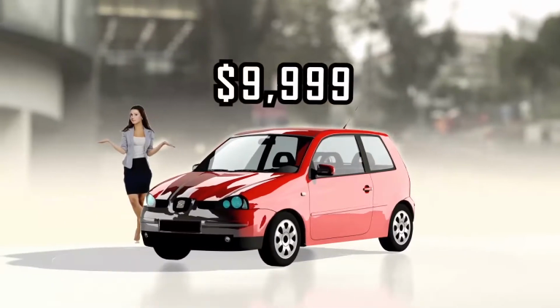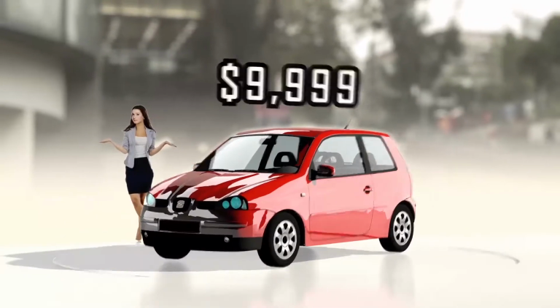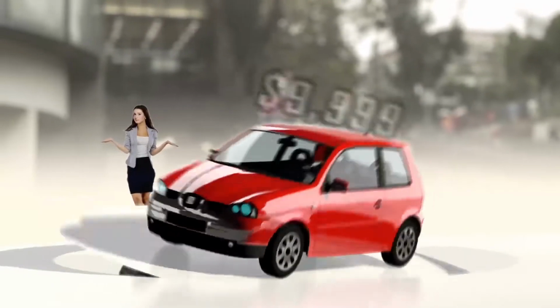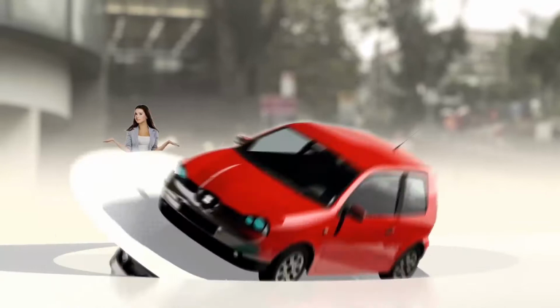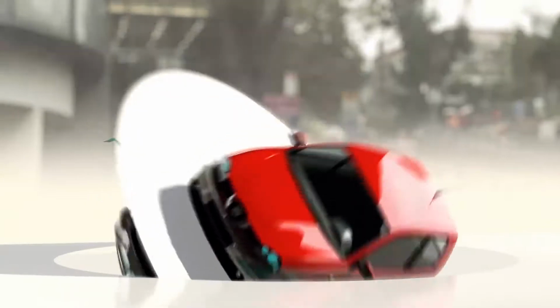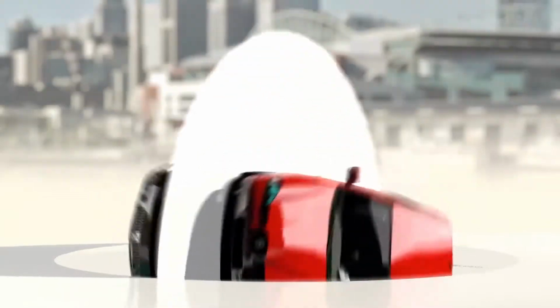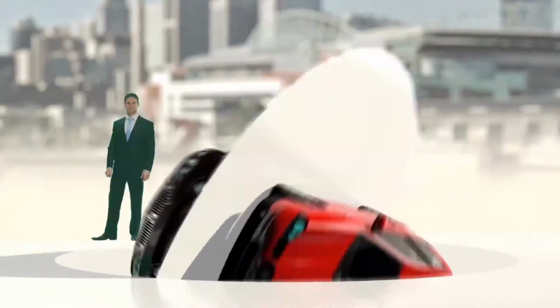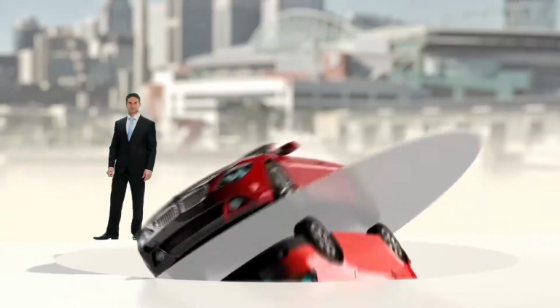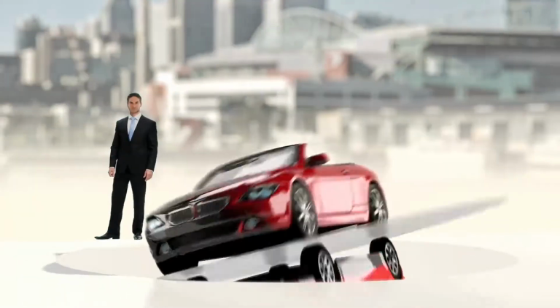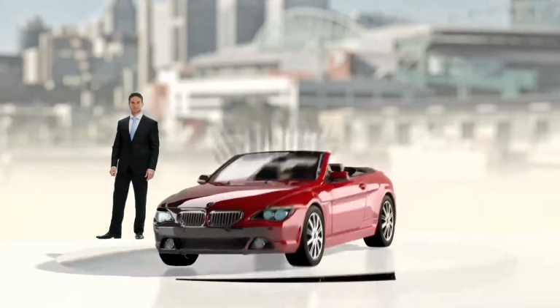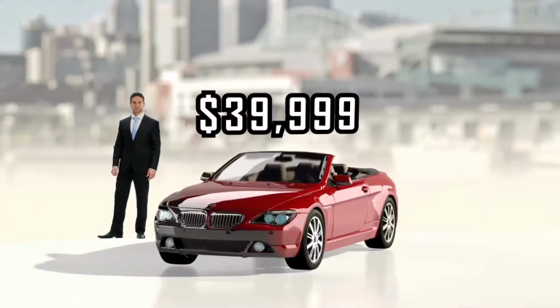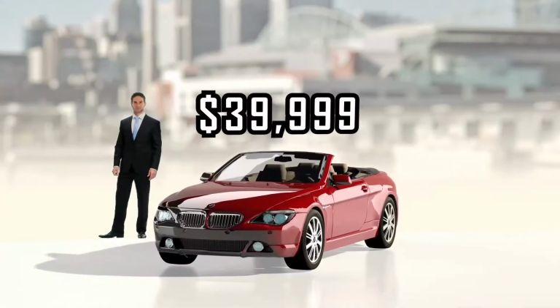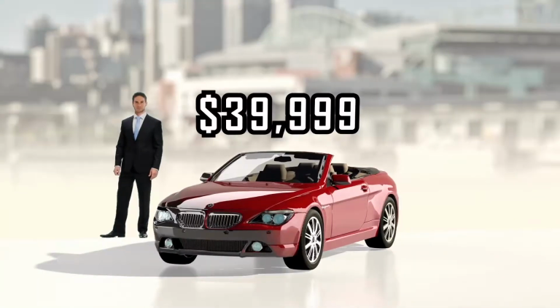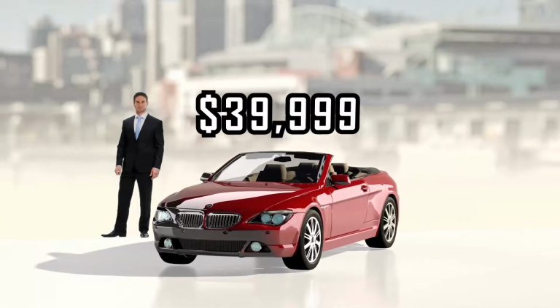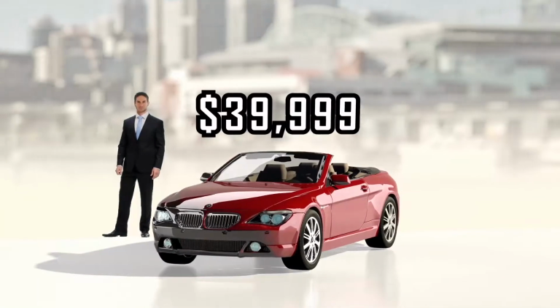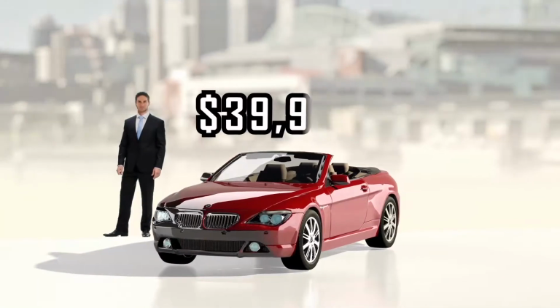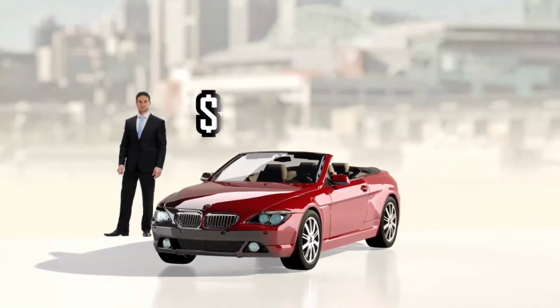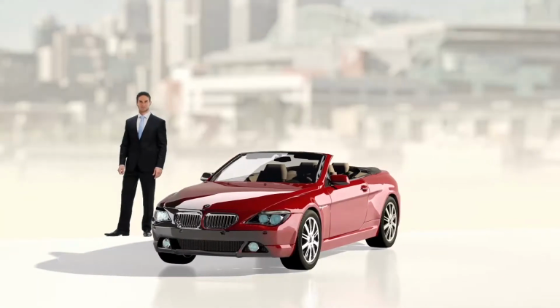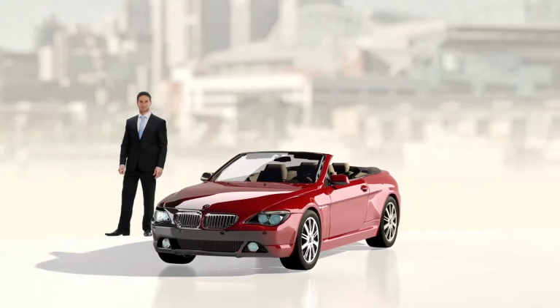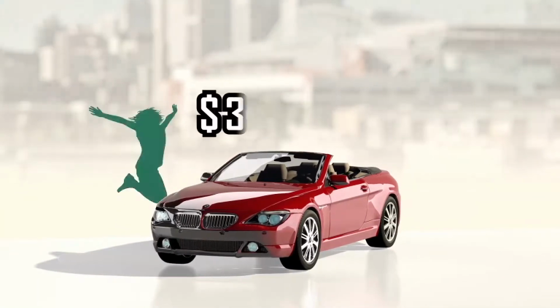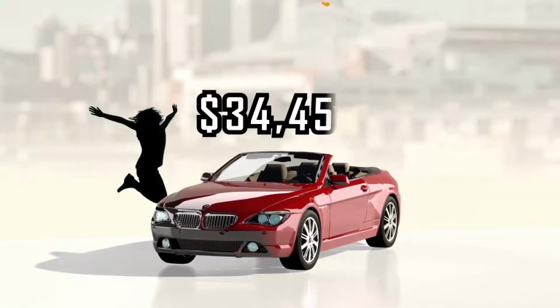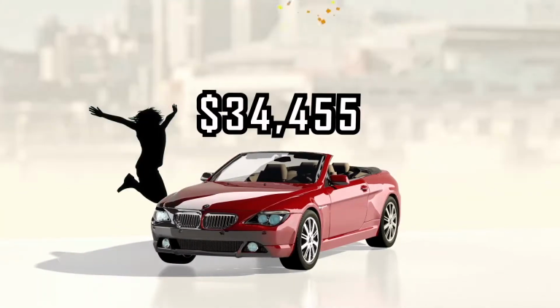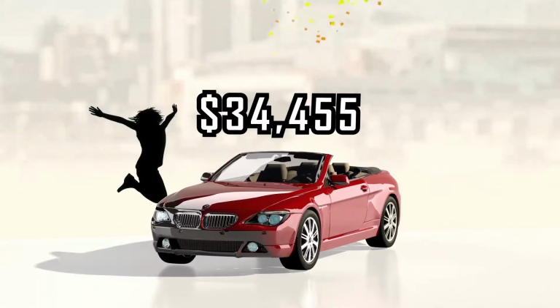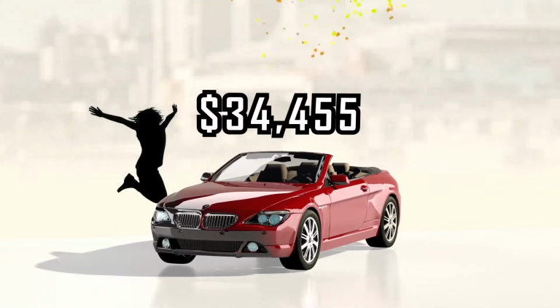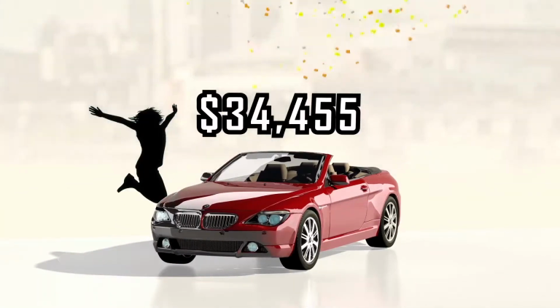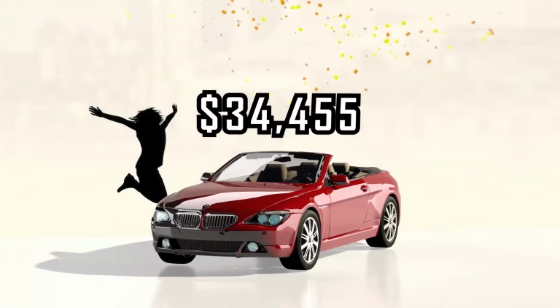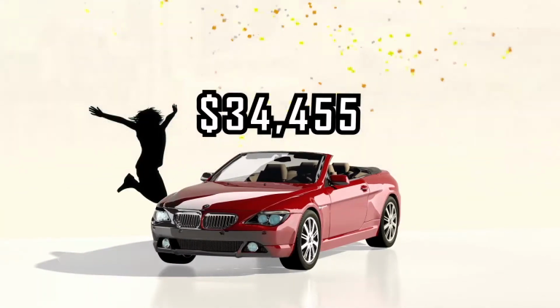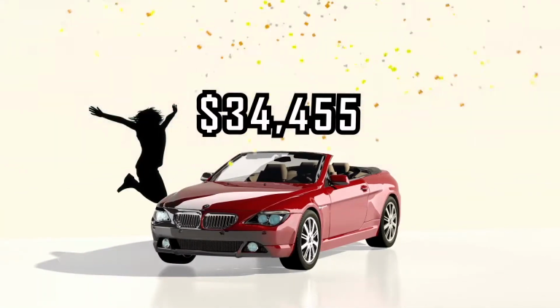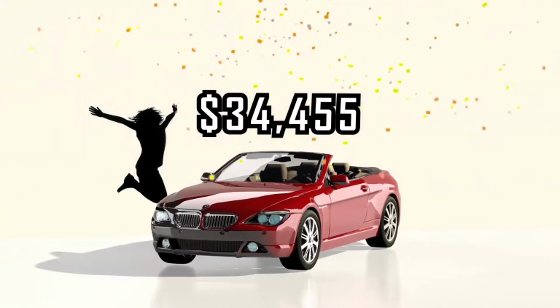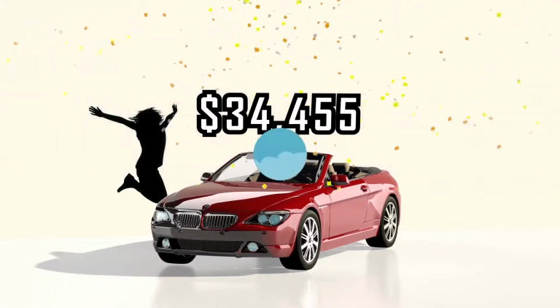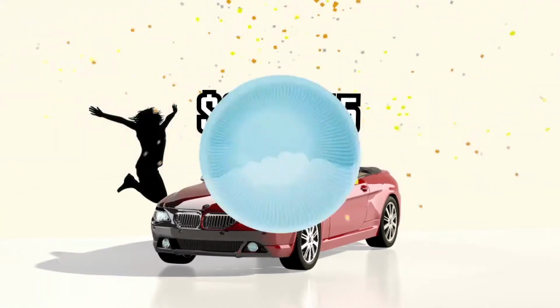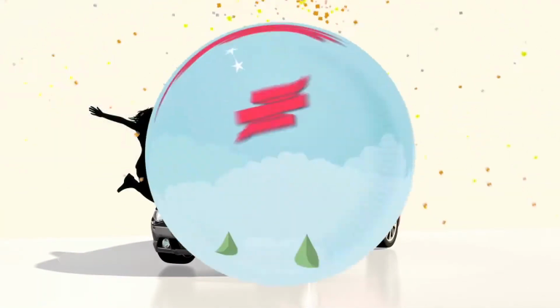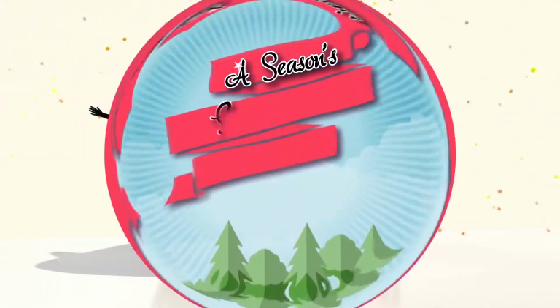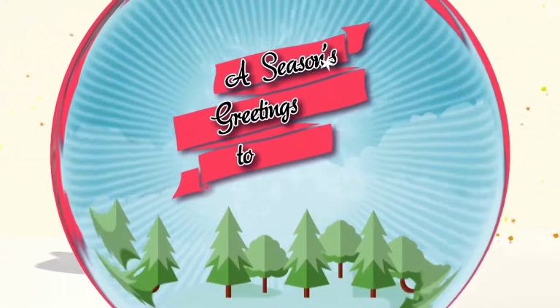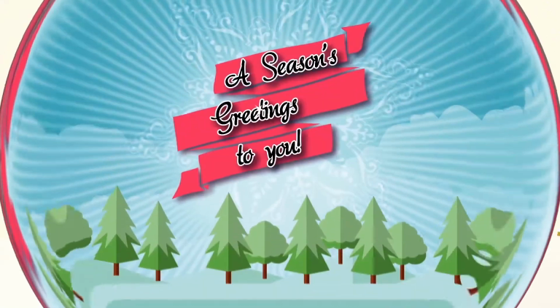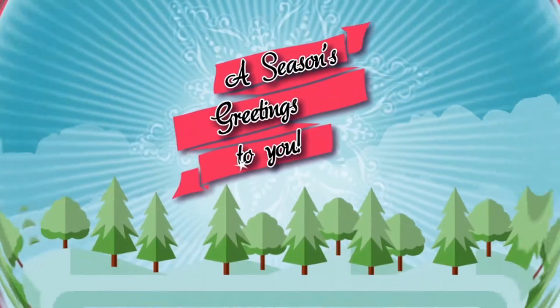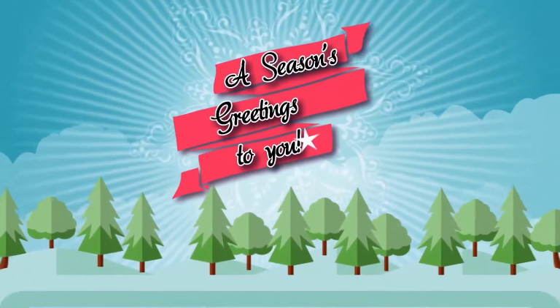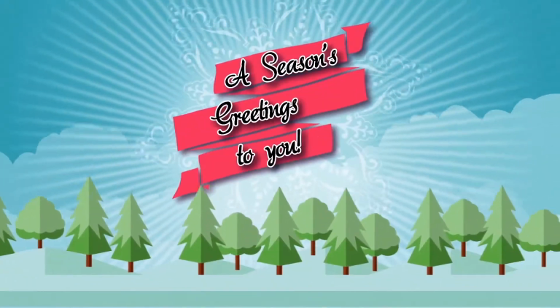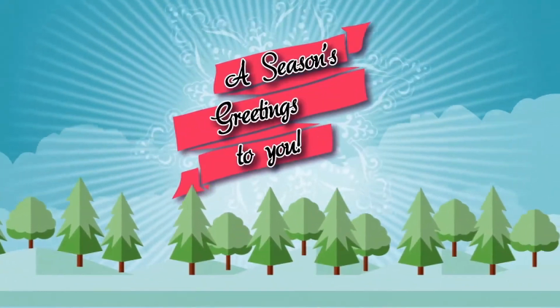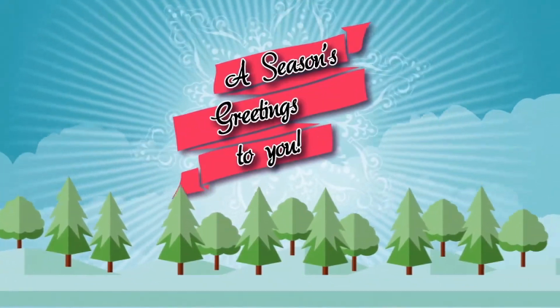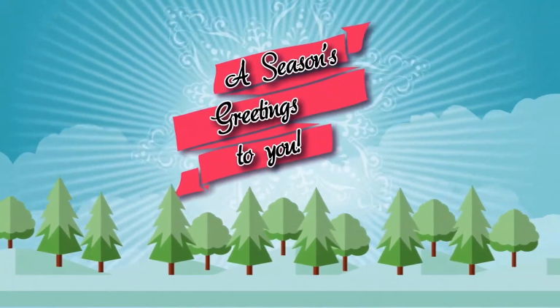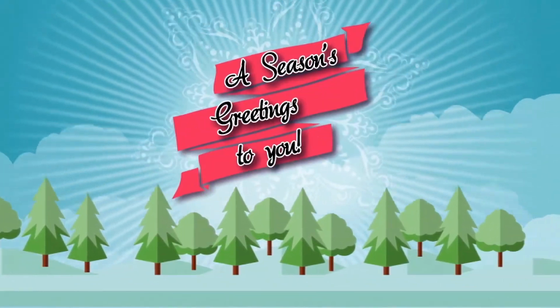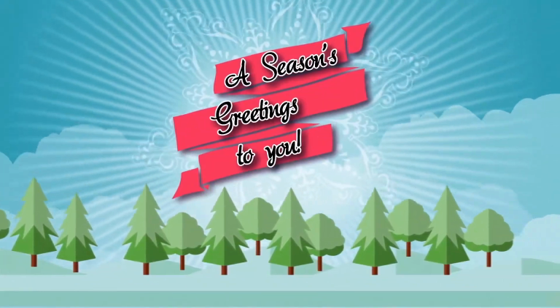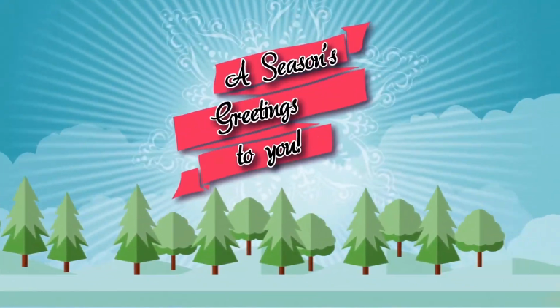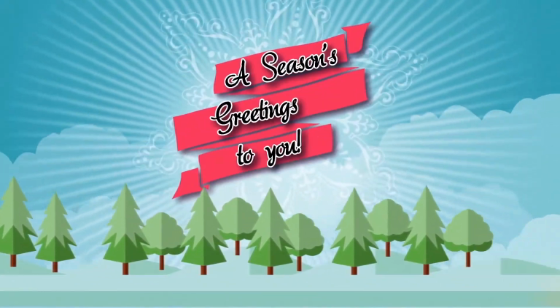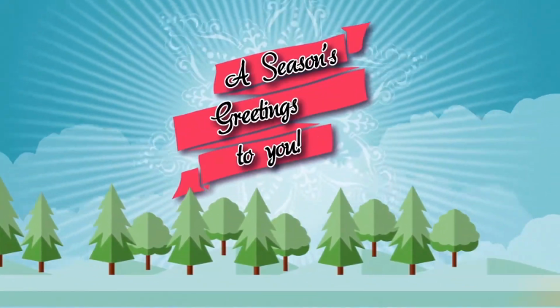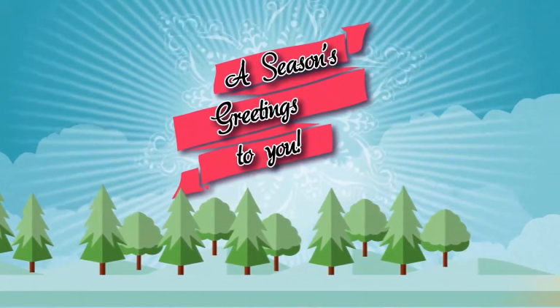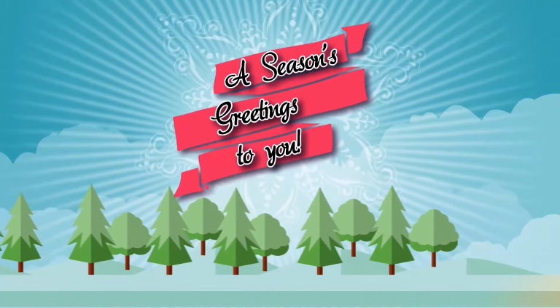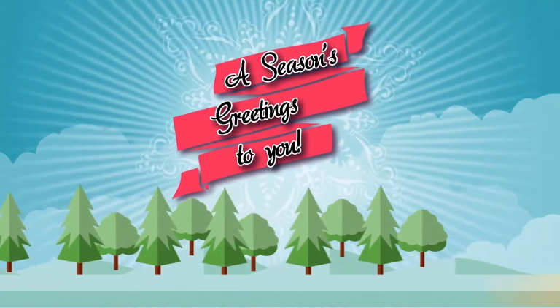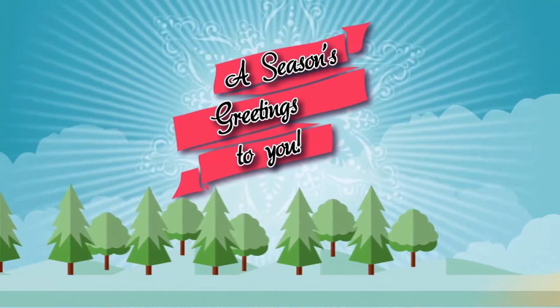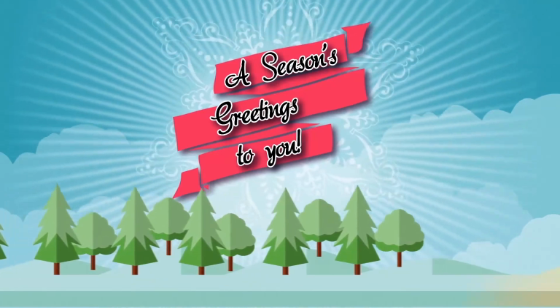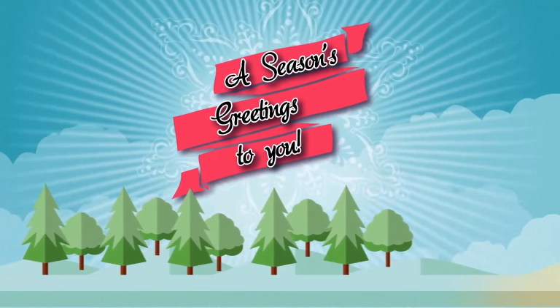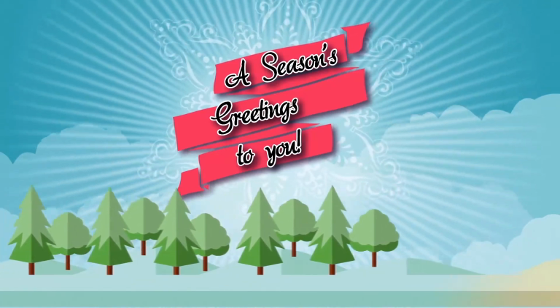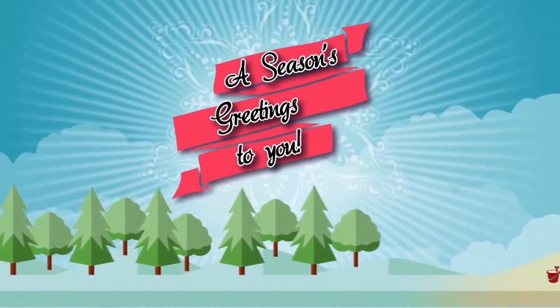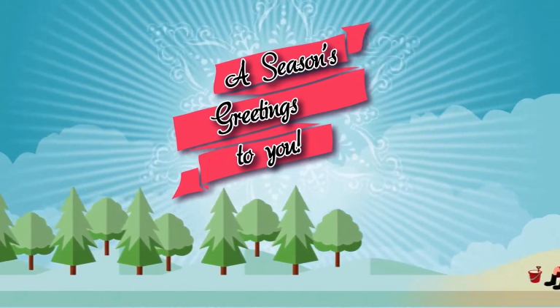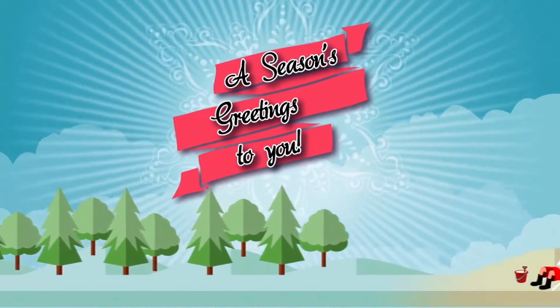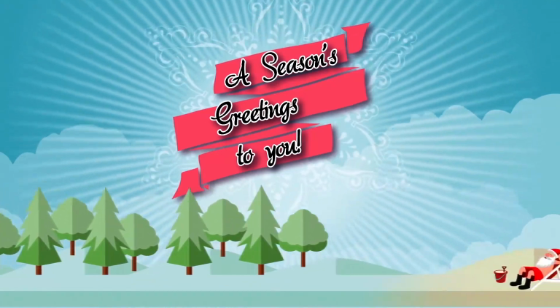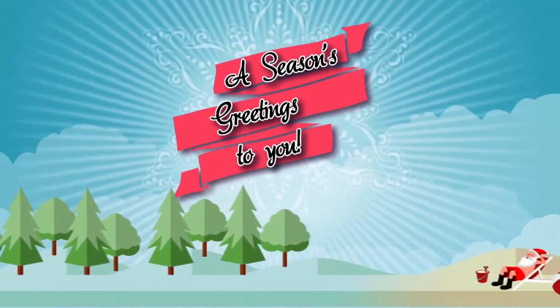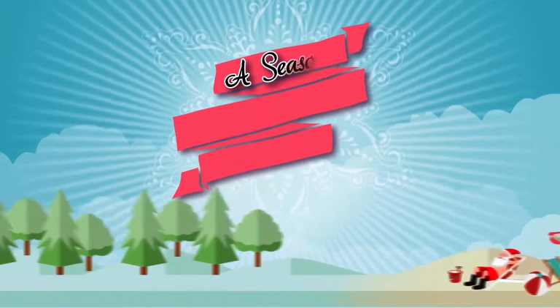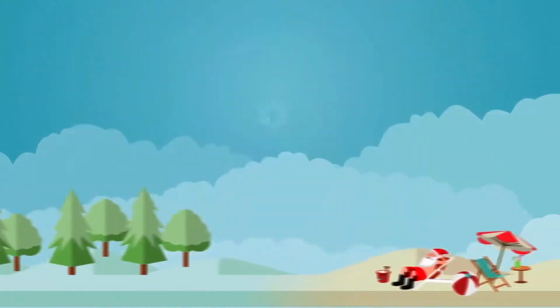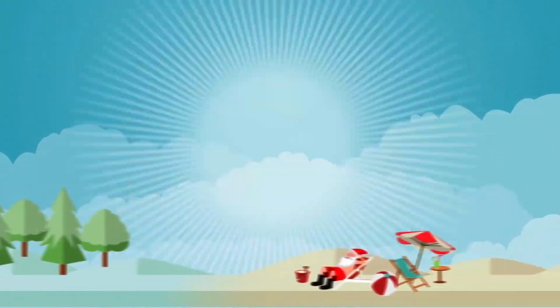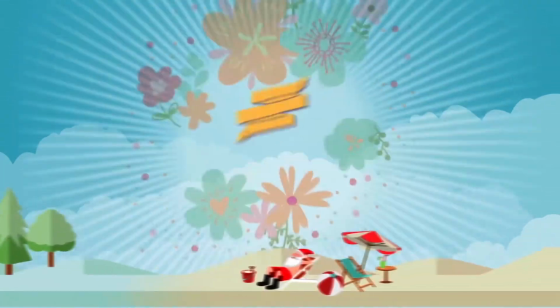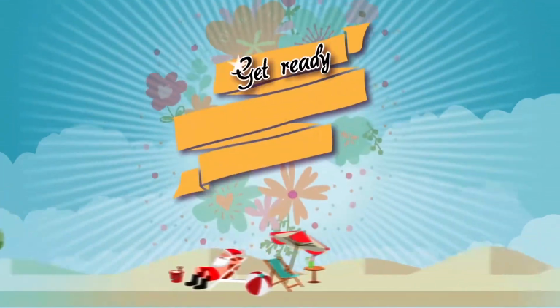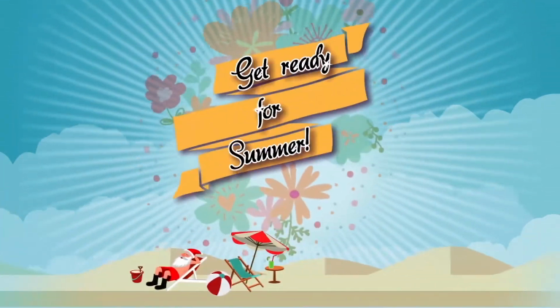Videsso lets you change photos, price information, and also change the look of the video to advertise the upcoming season.